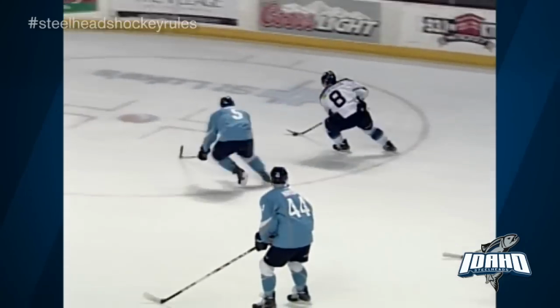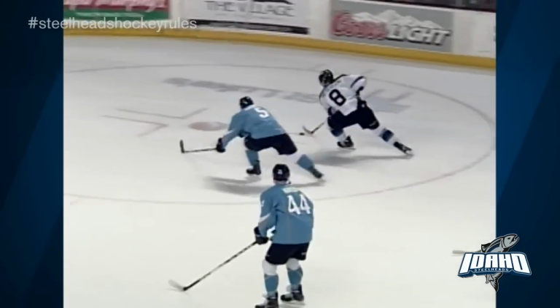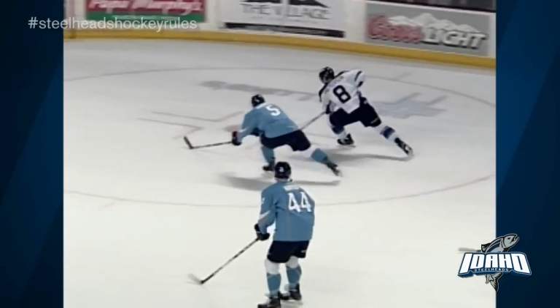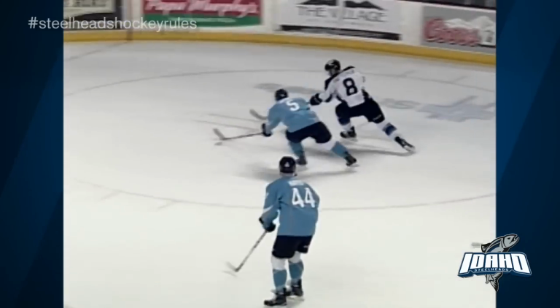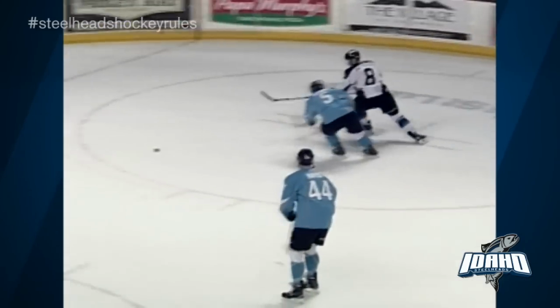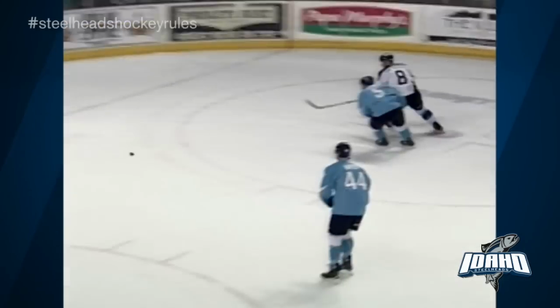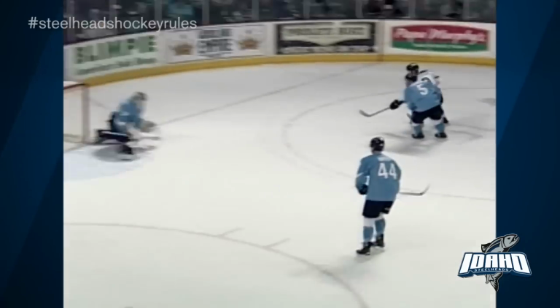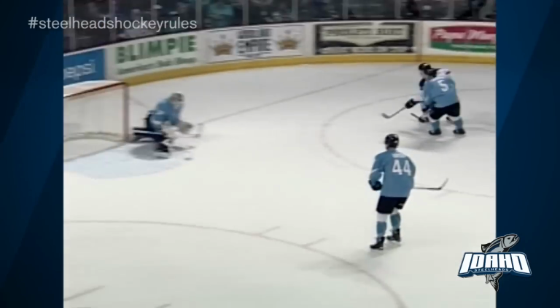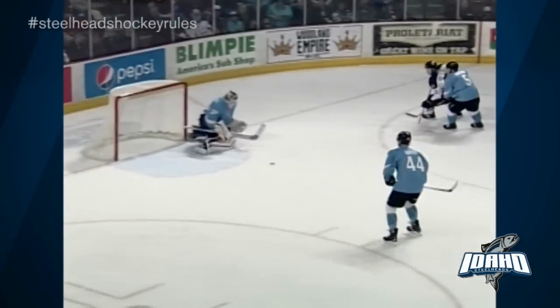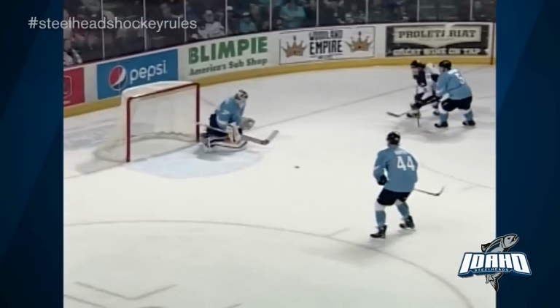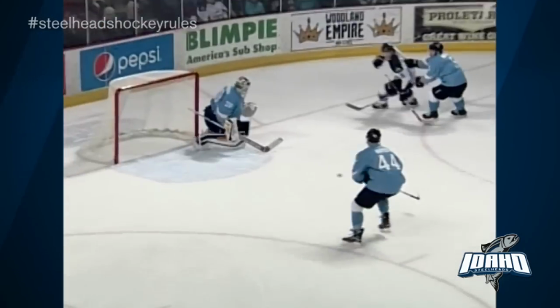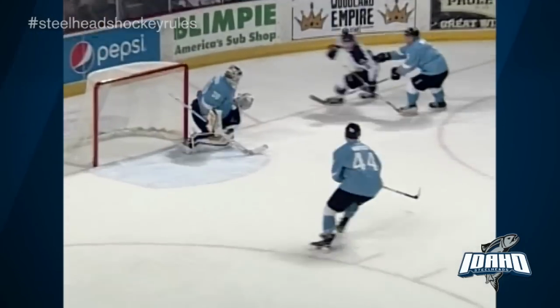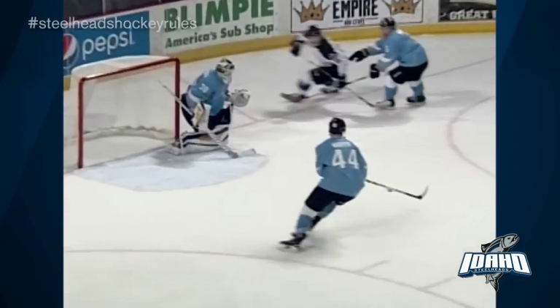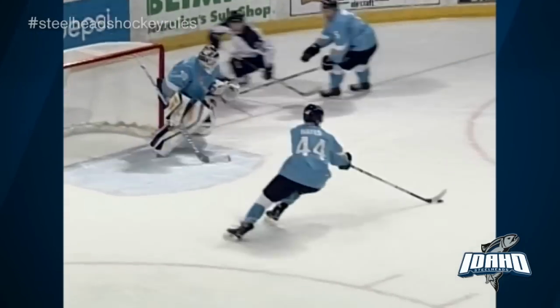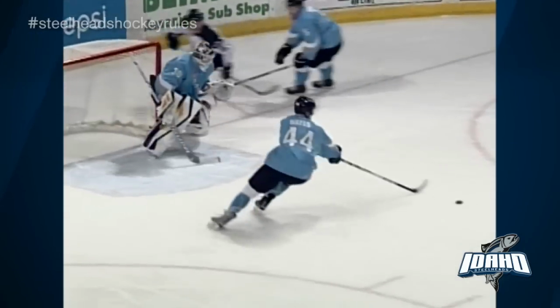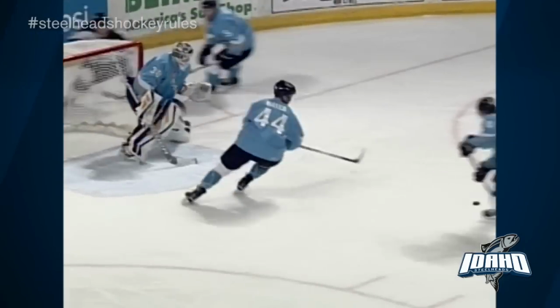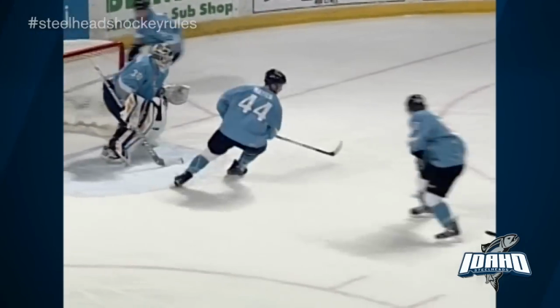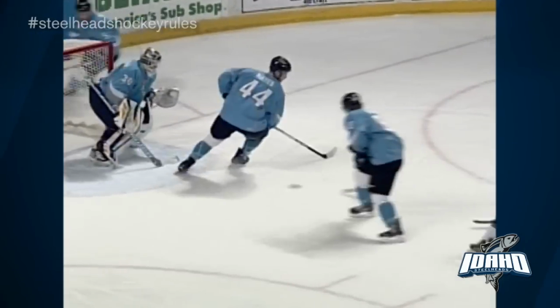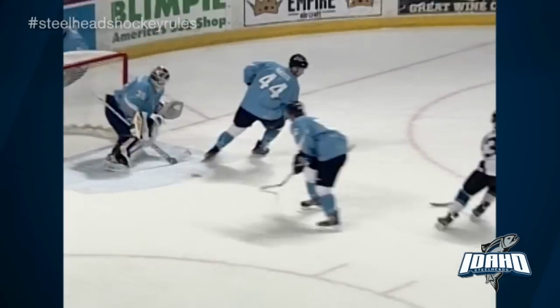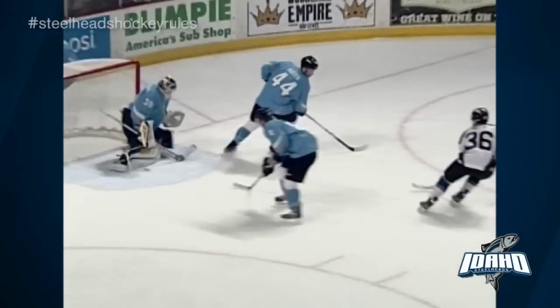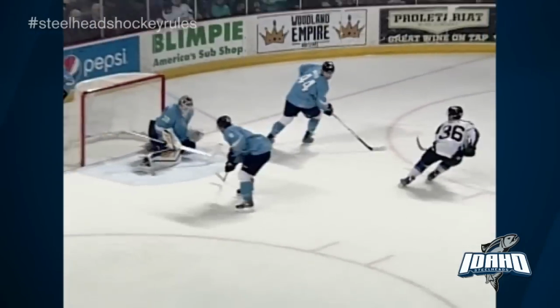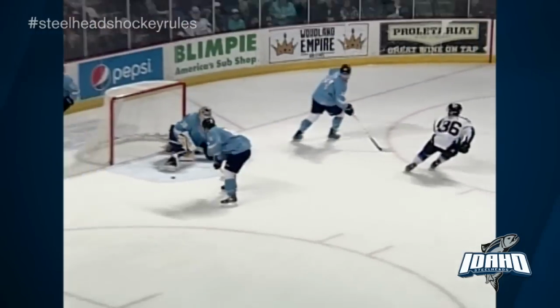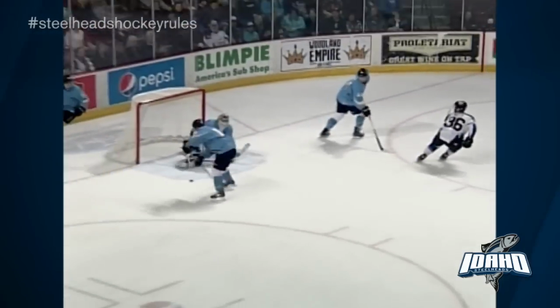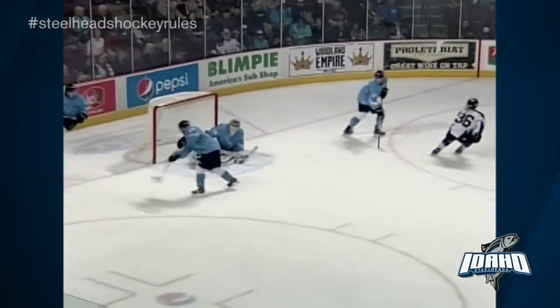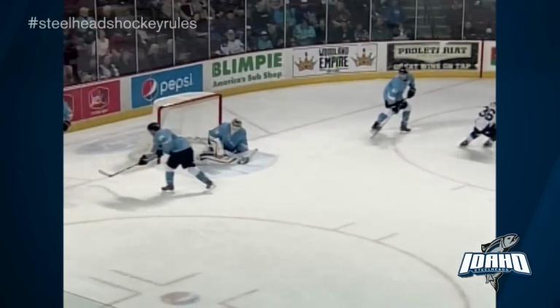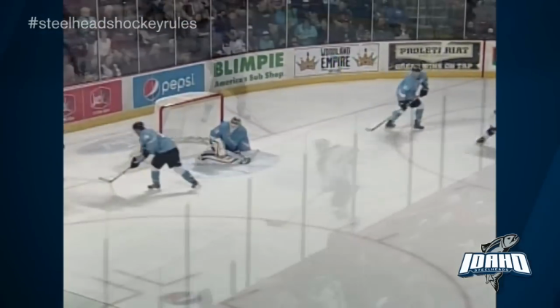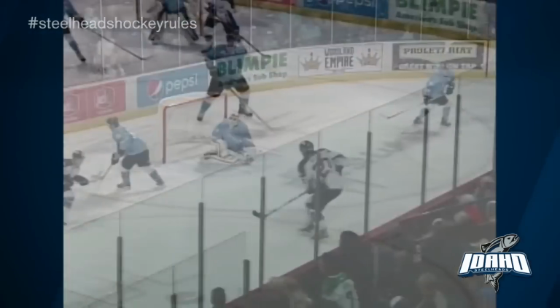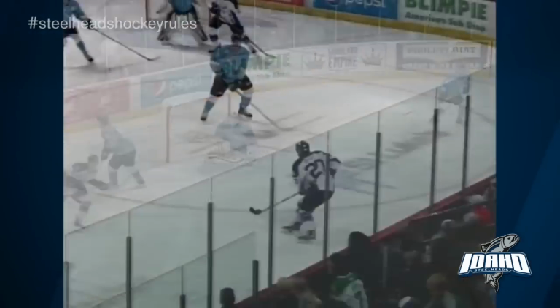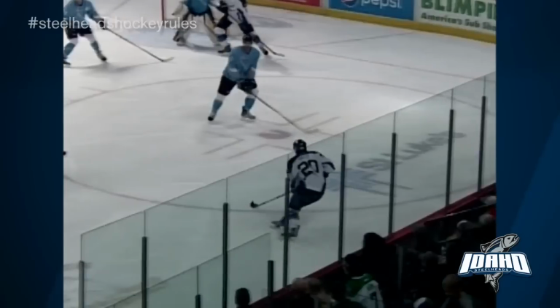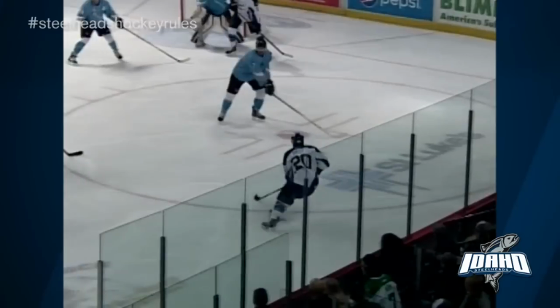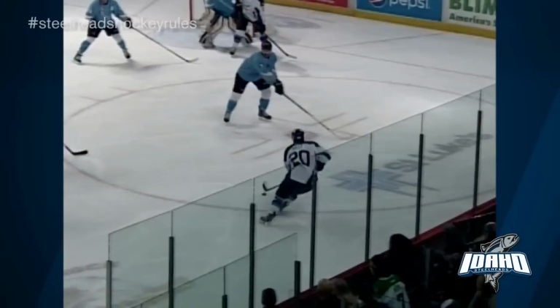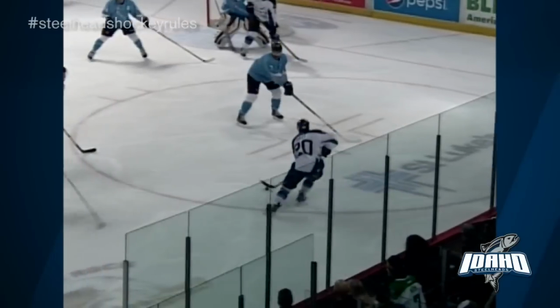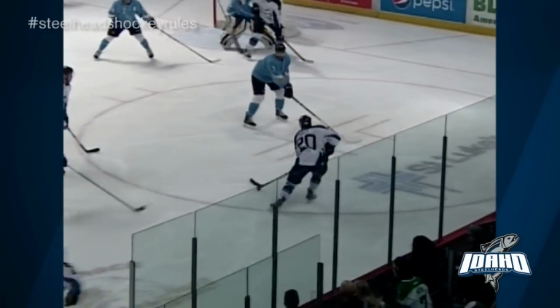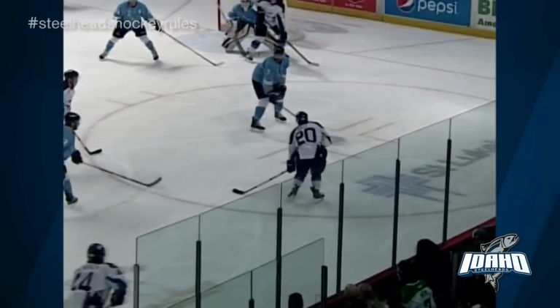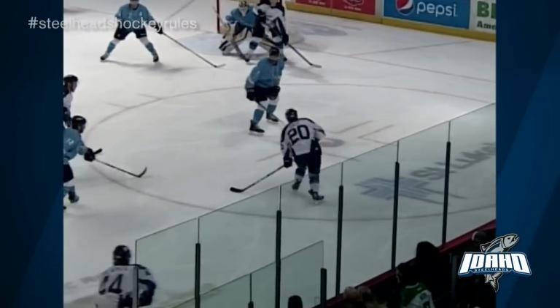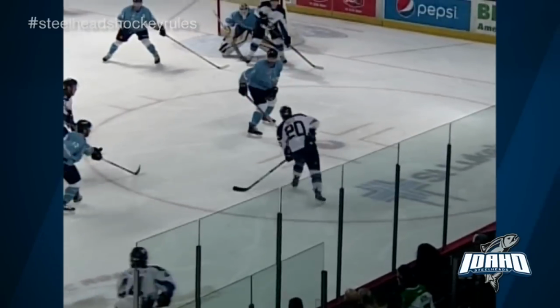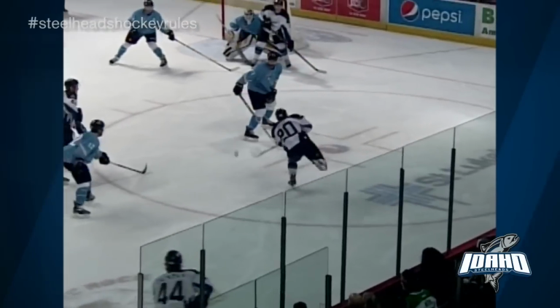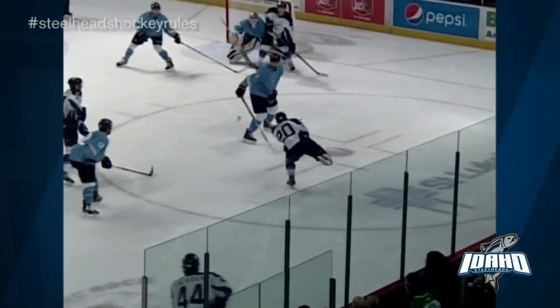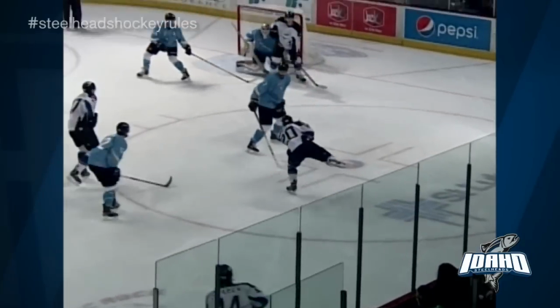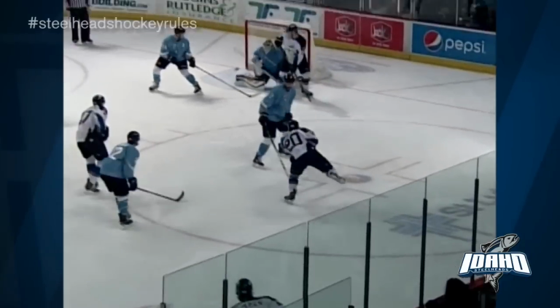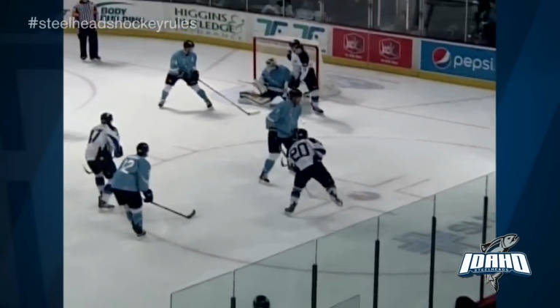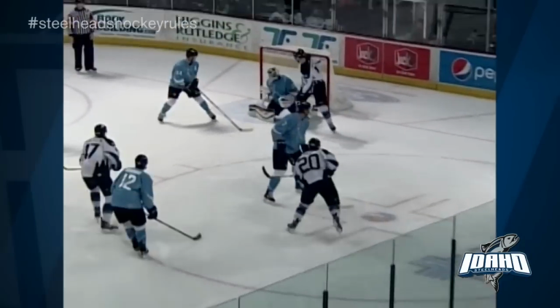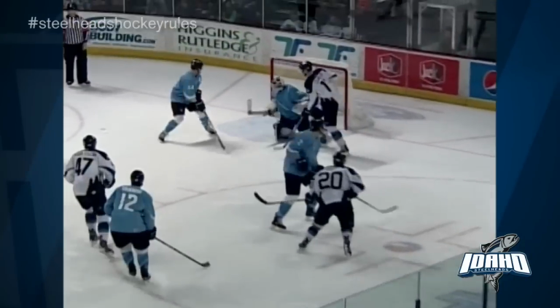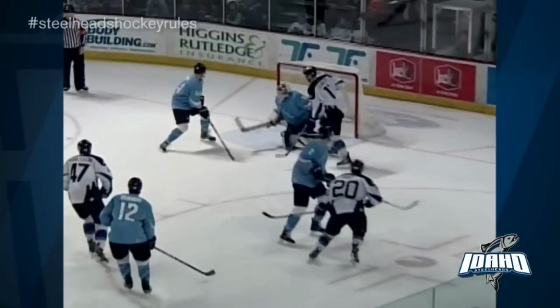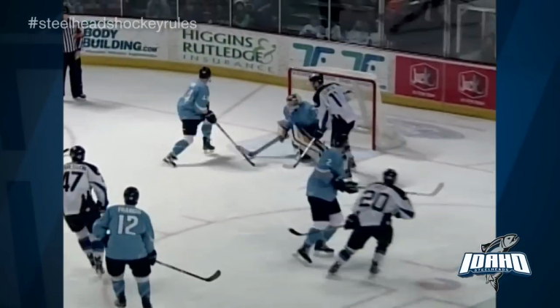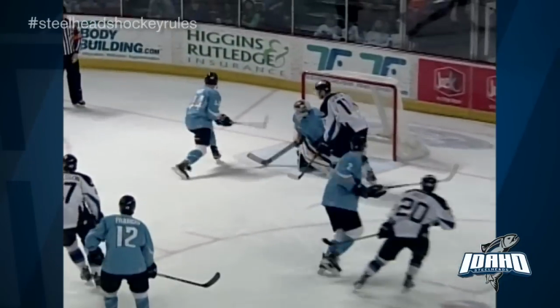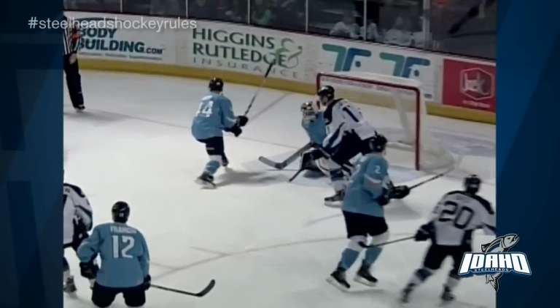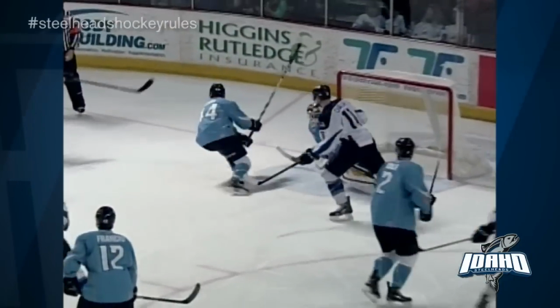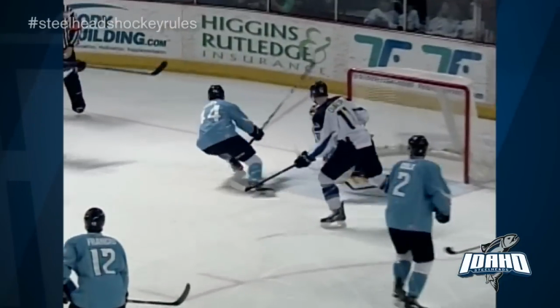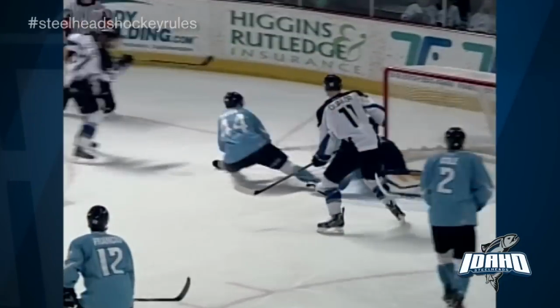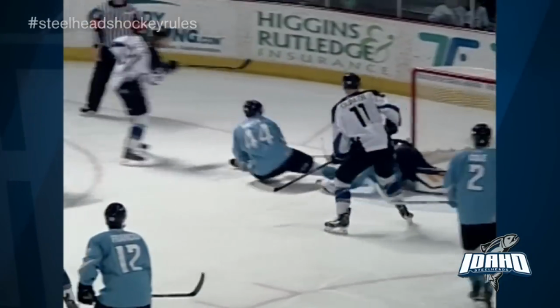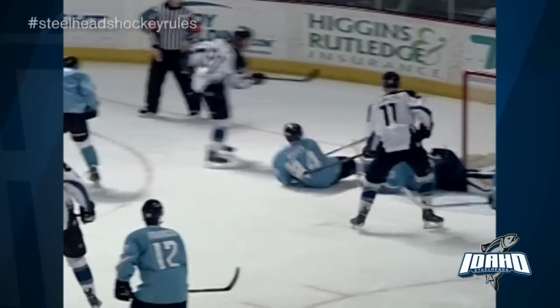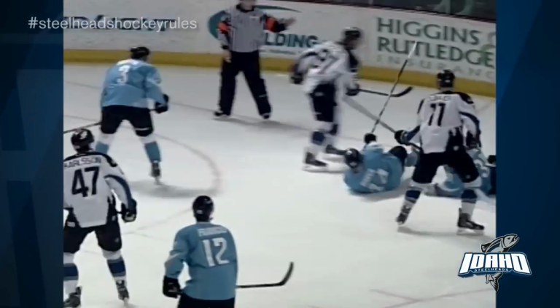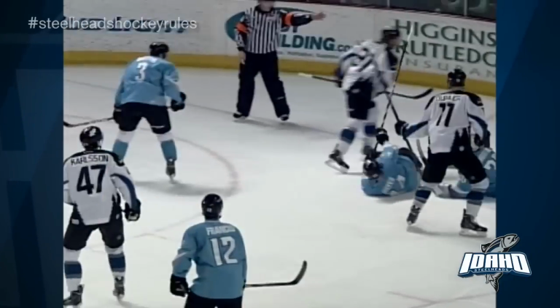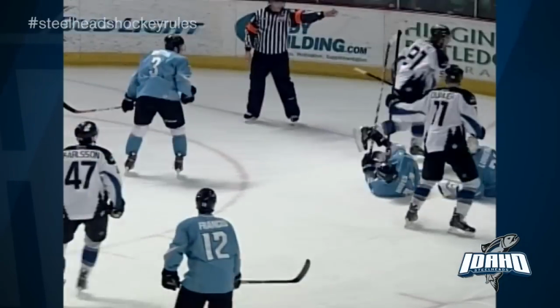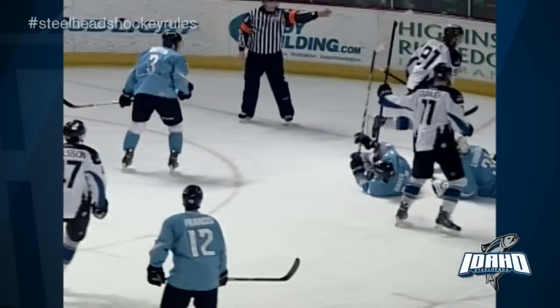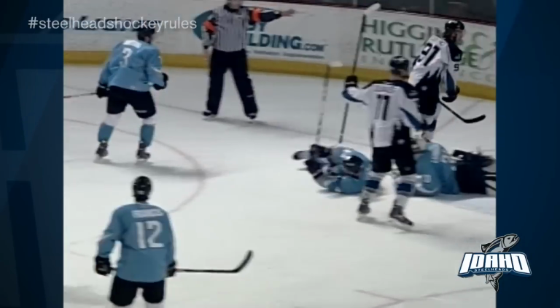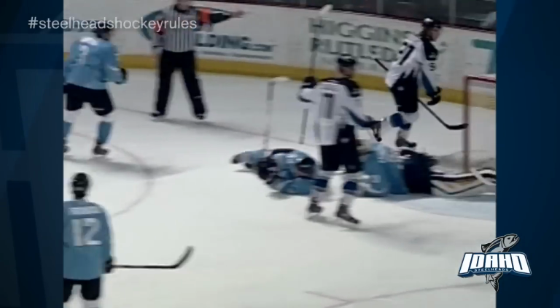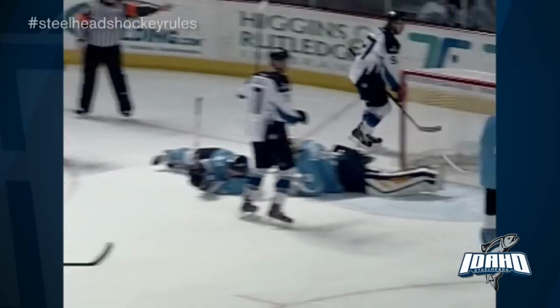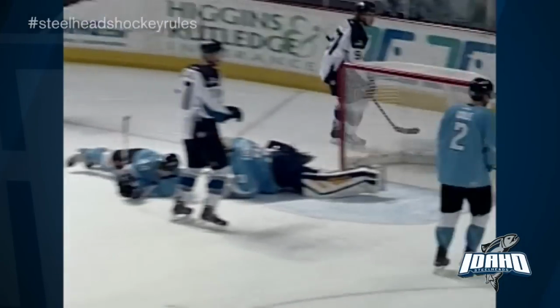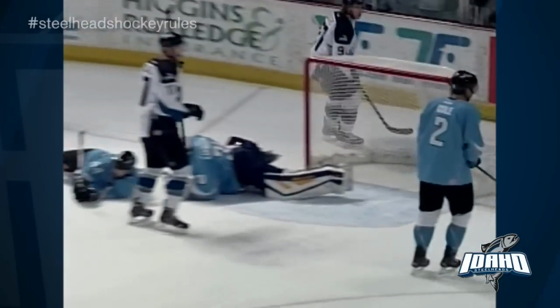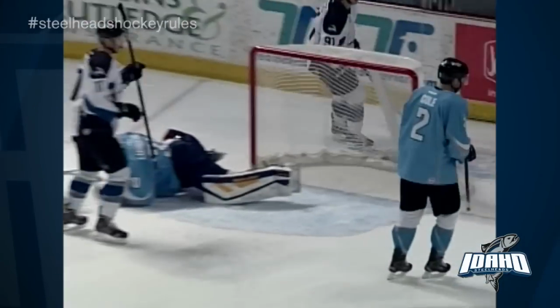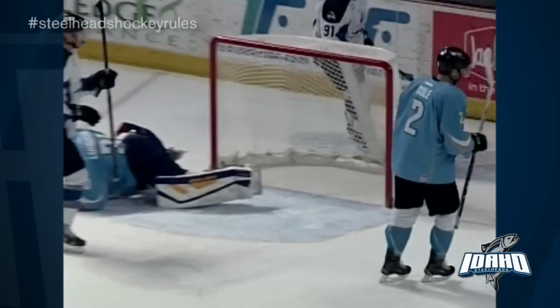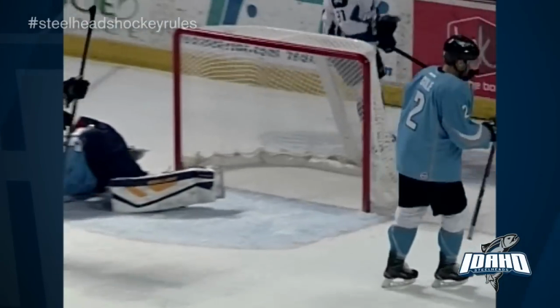Move ahead, short-handed, backhand — and oh! Backs up to the top of the circle, takes a shot, save, rebound, shot, and a score!